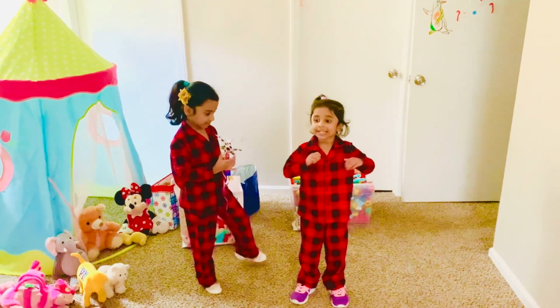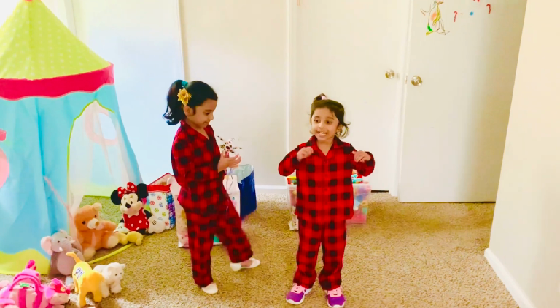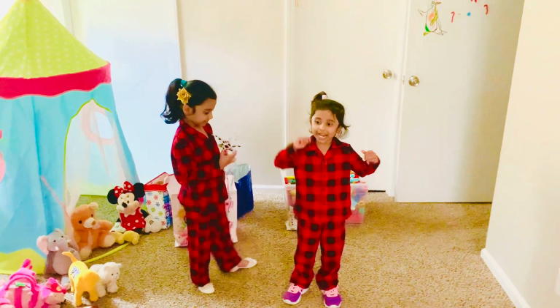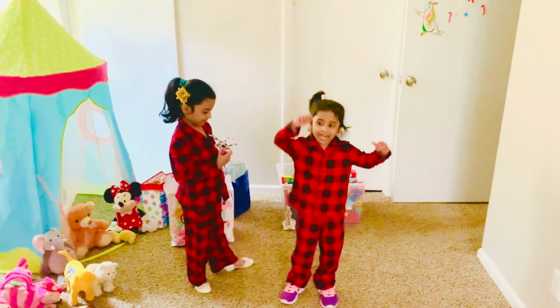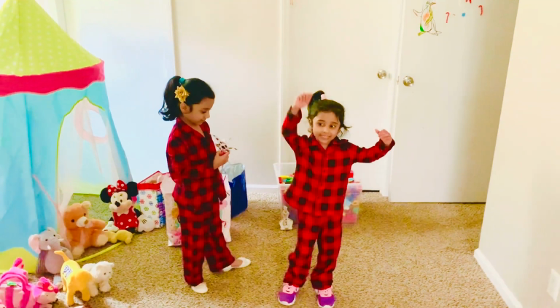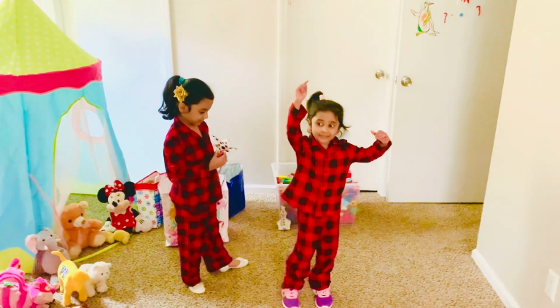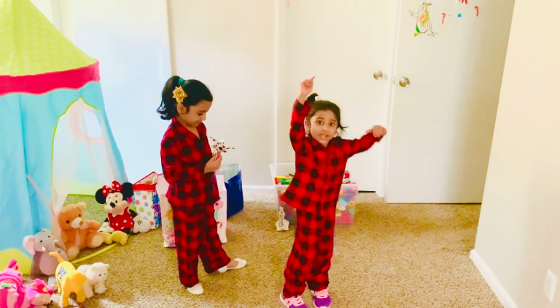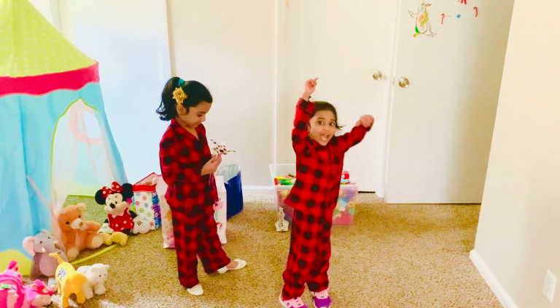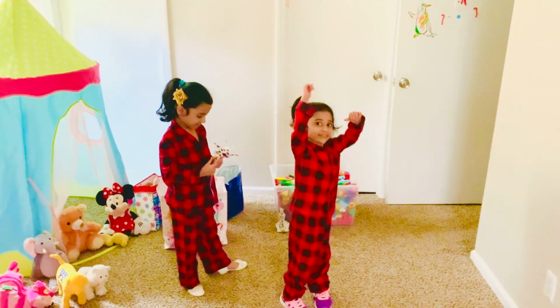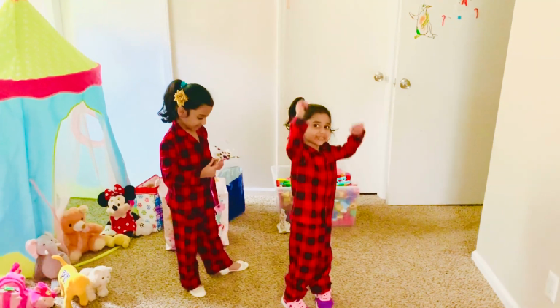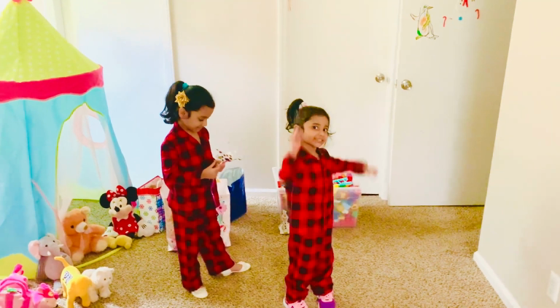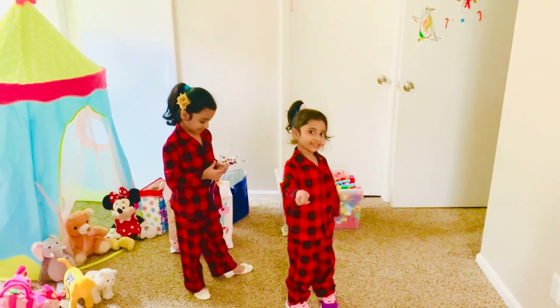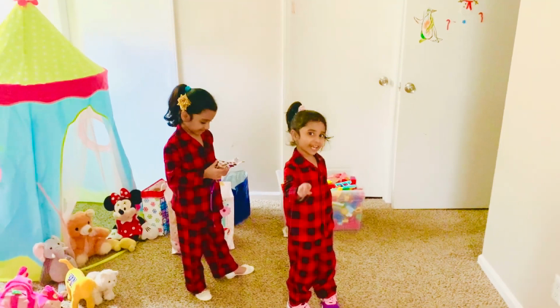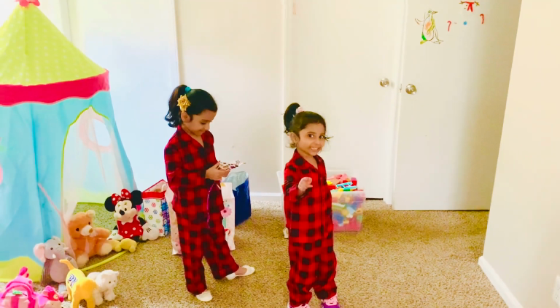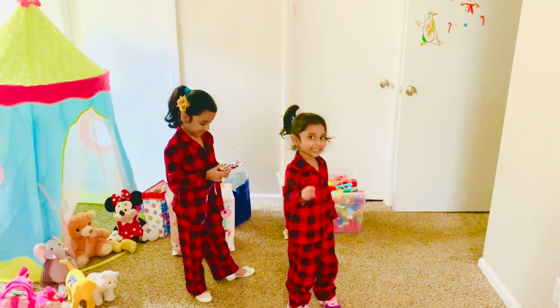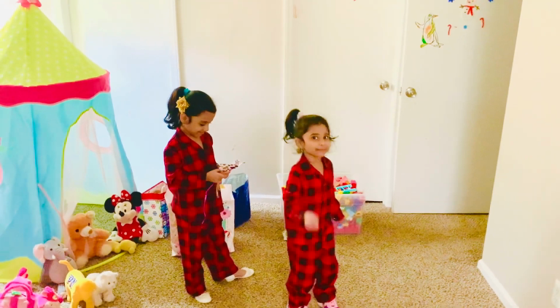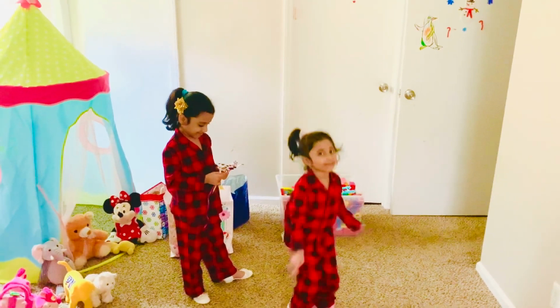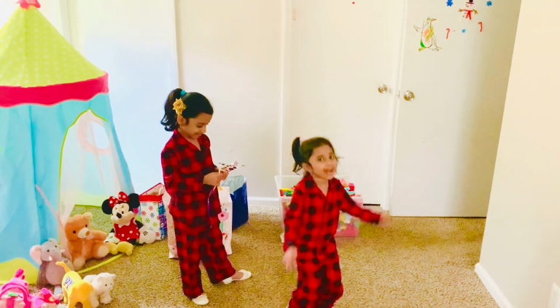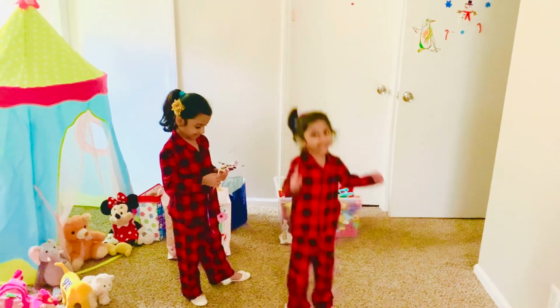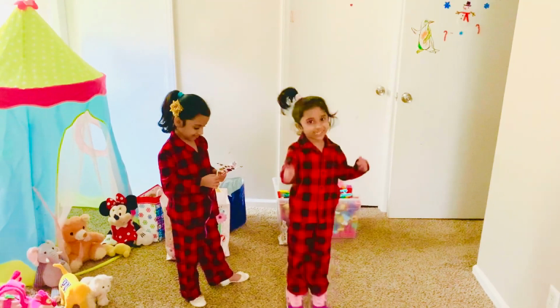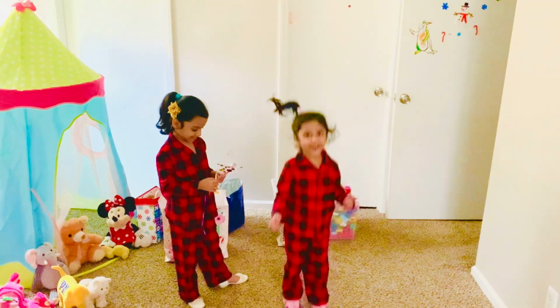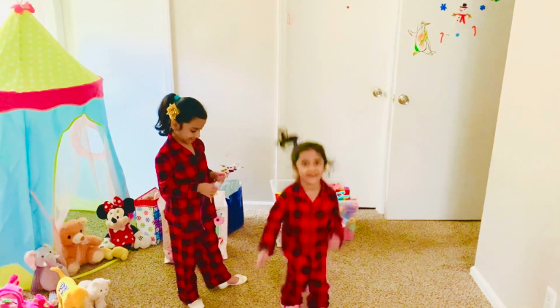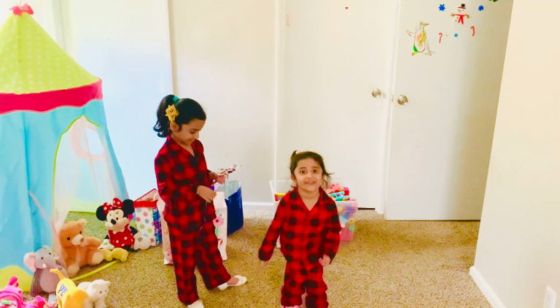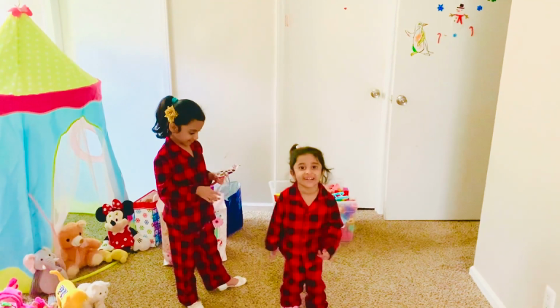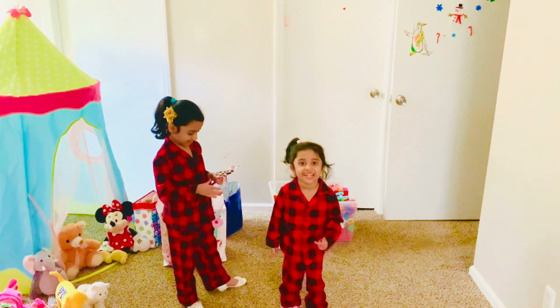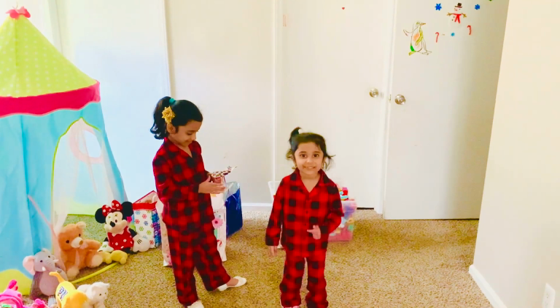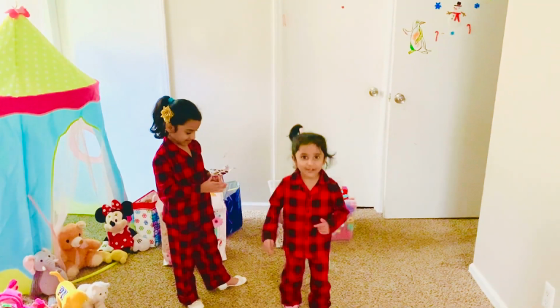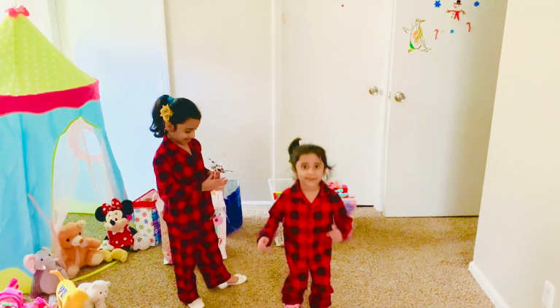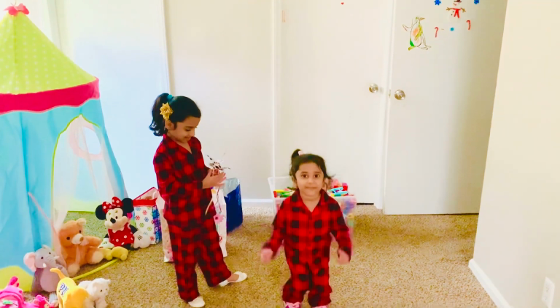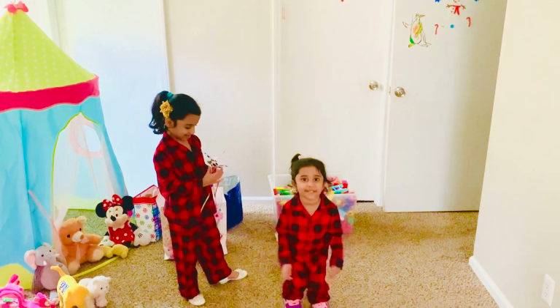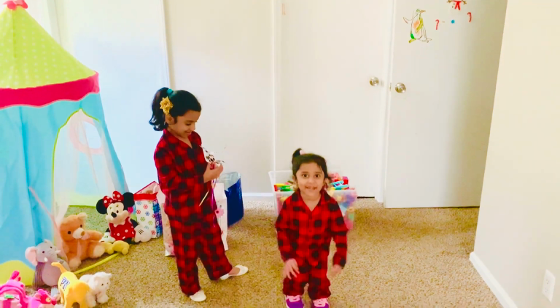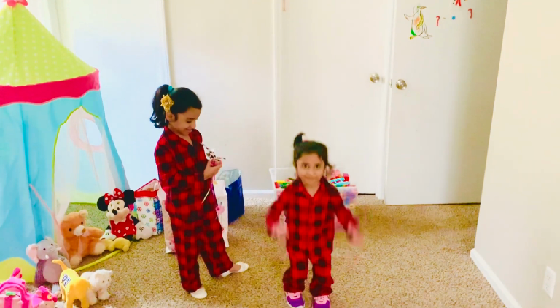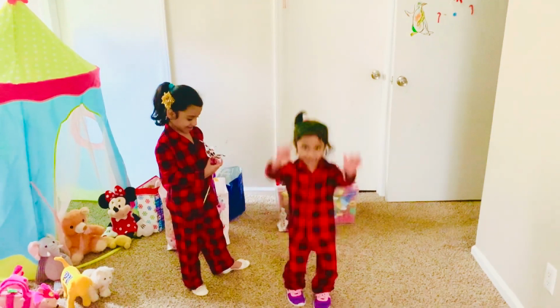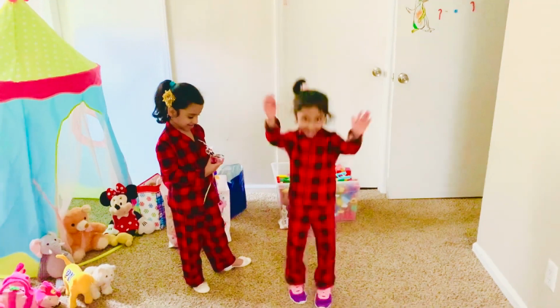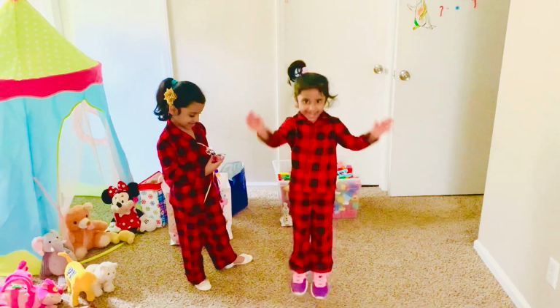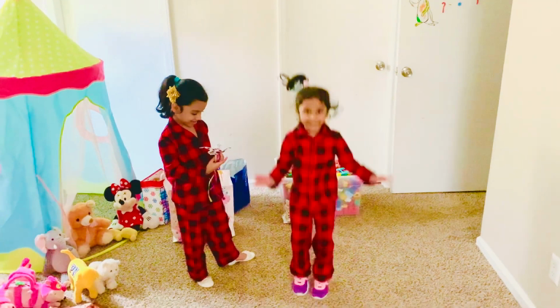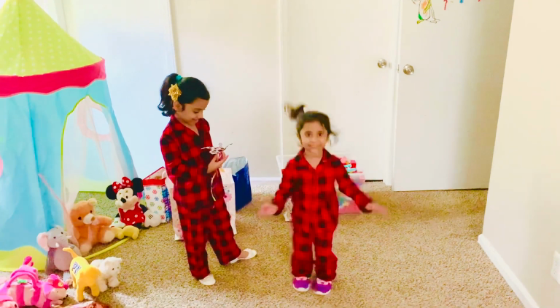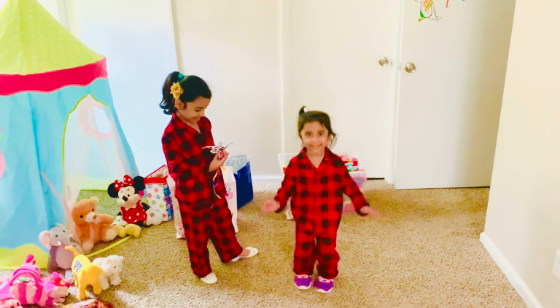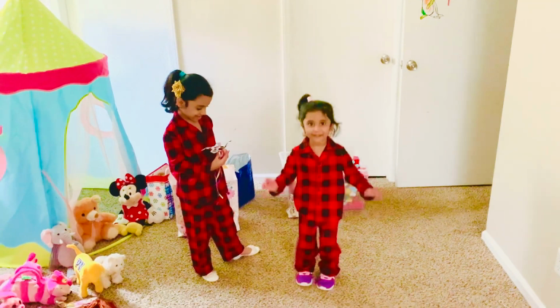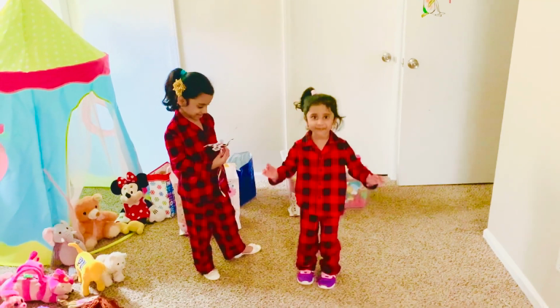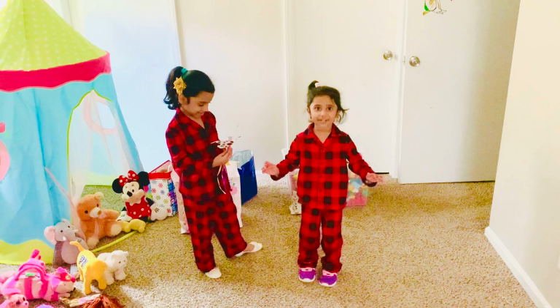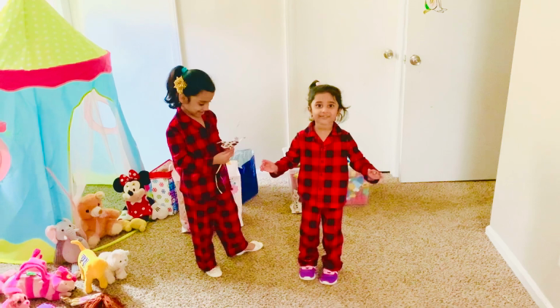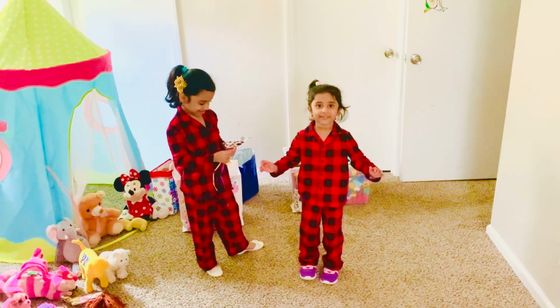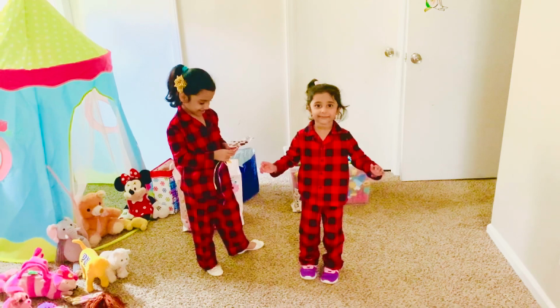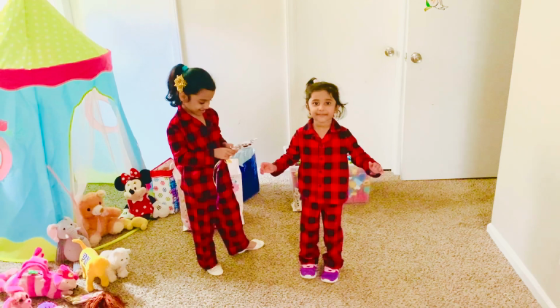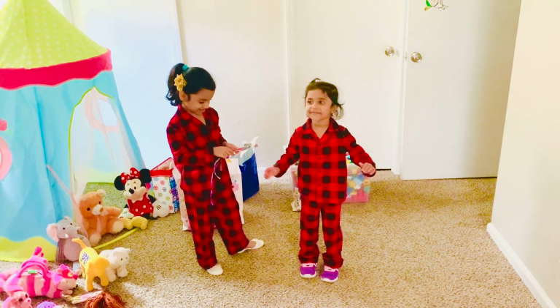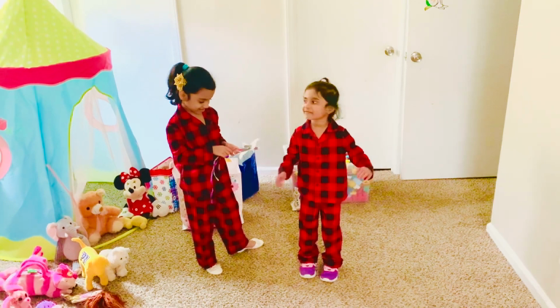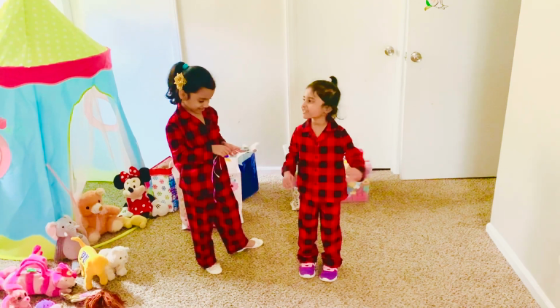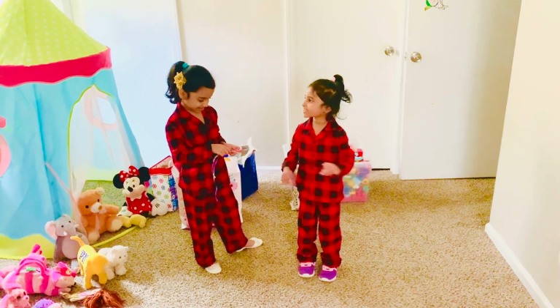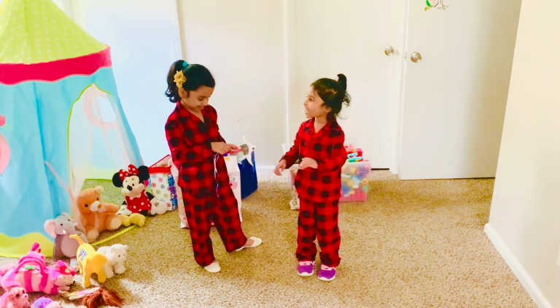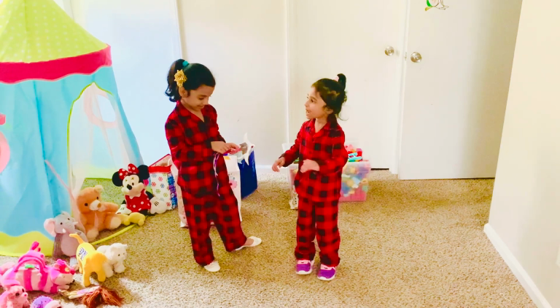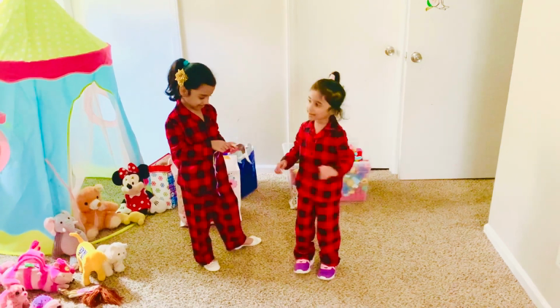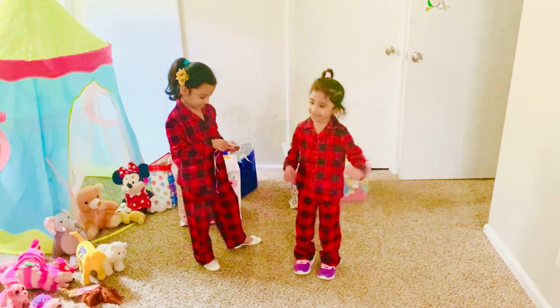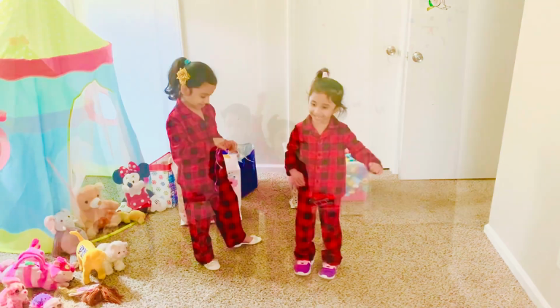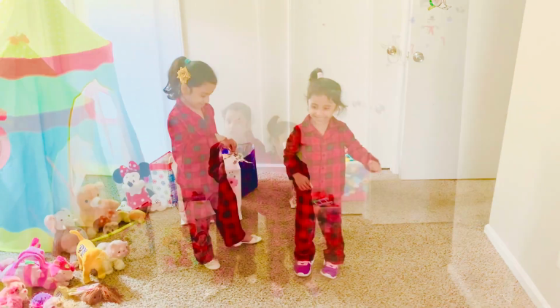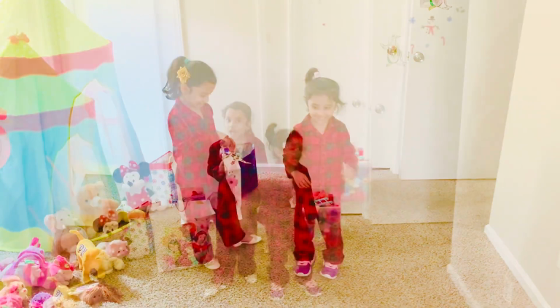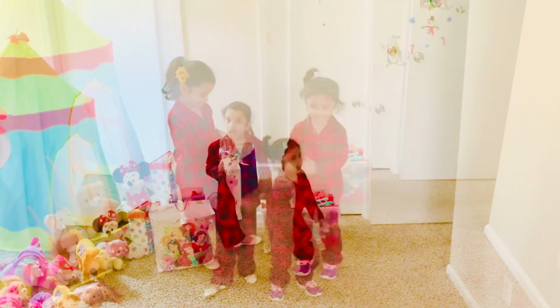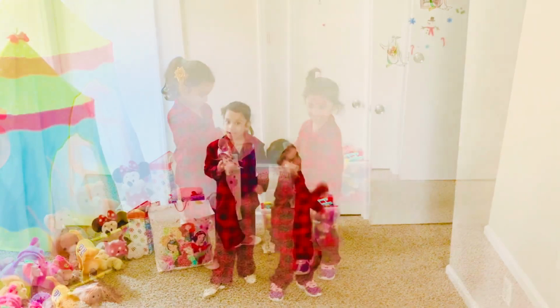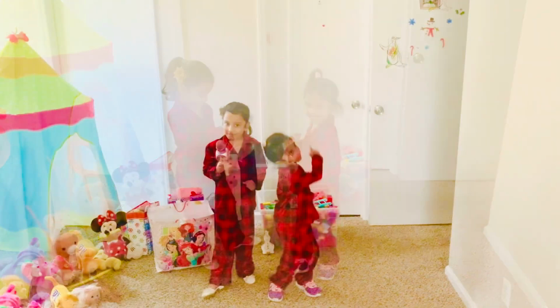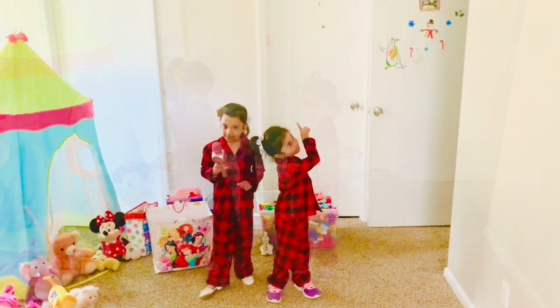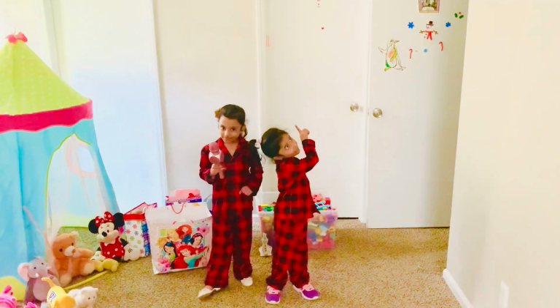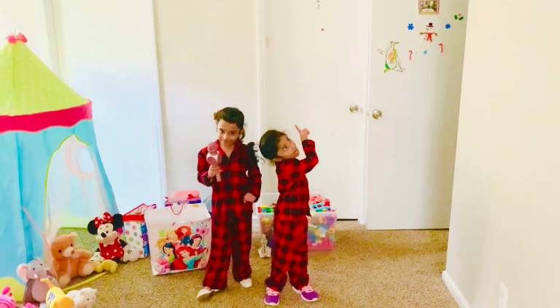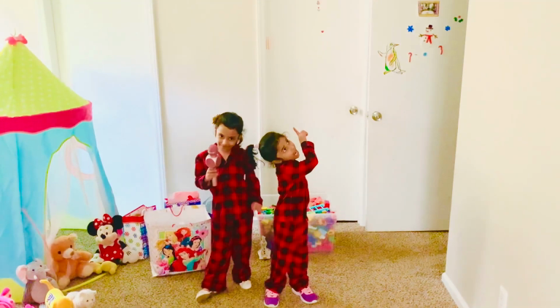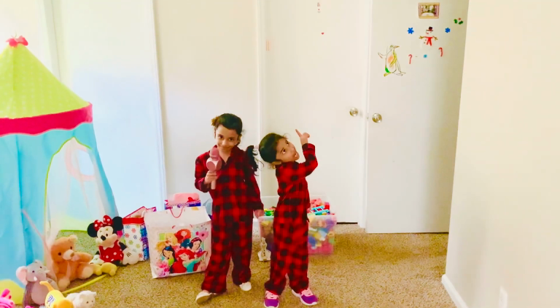Christmas pajamas are so soft and cozy, guys. You have to try them. You'll be amazed at the Christmas pajamas. Have some fun!